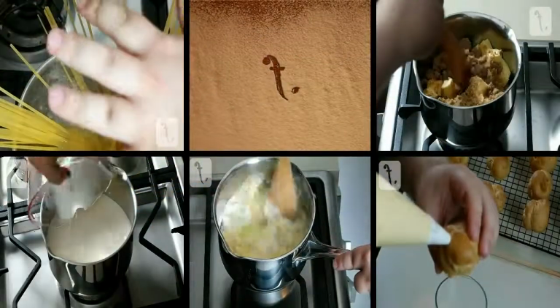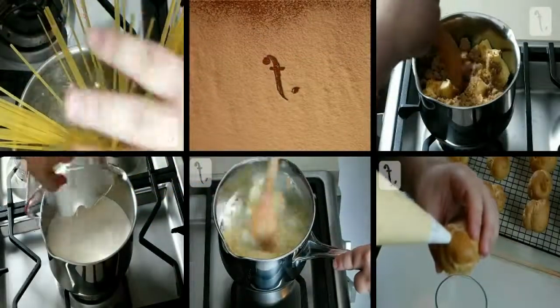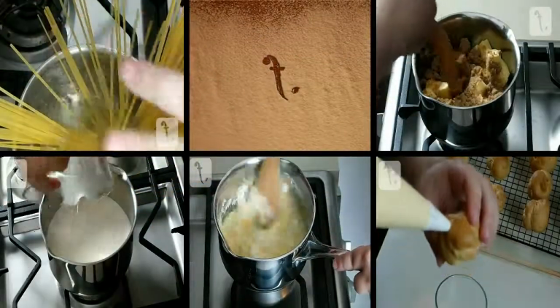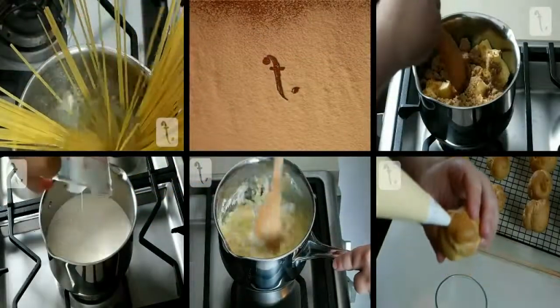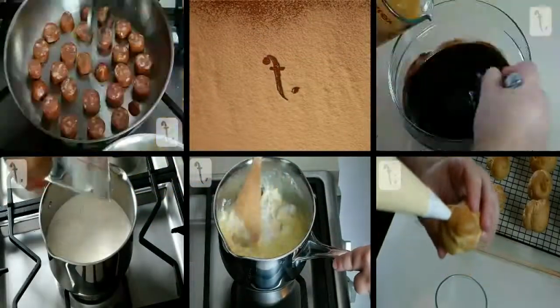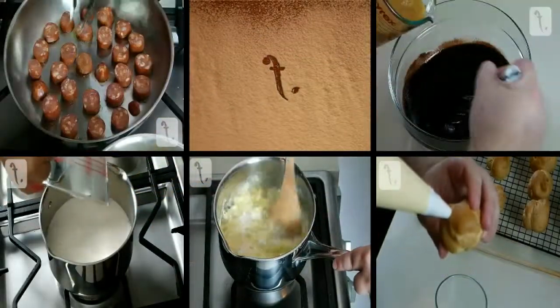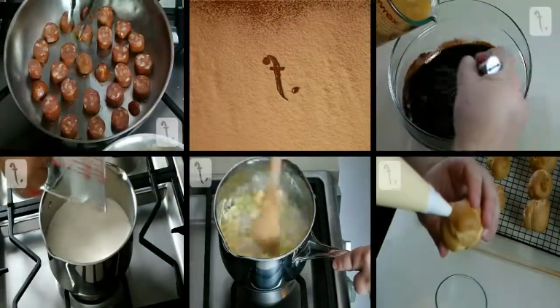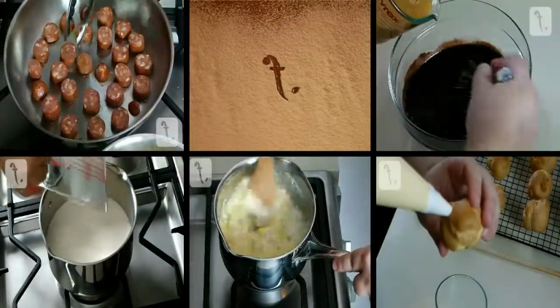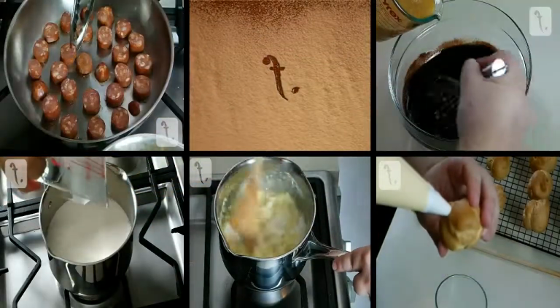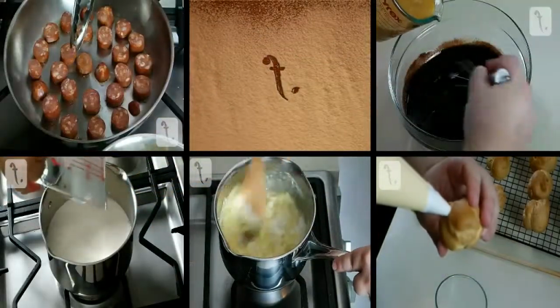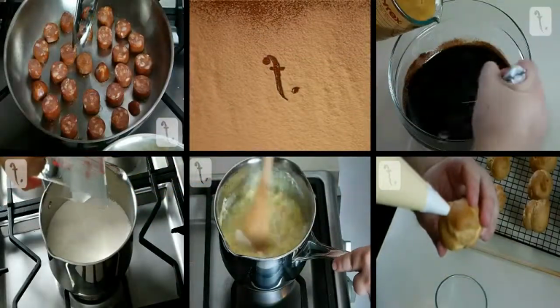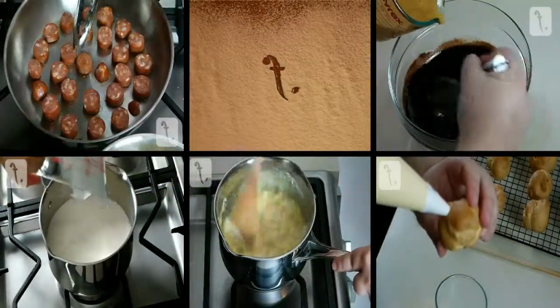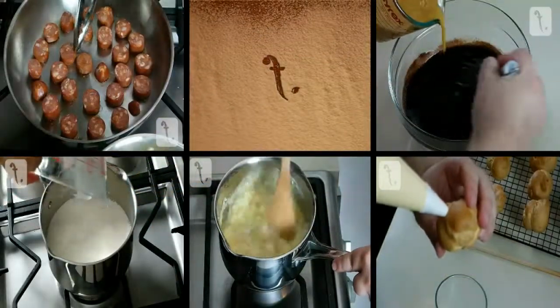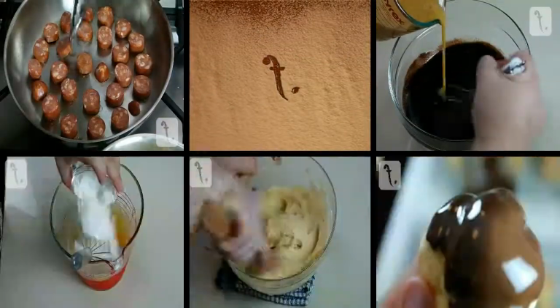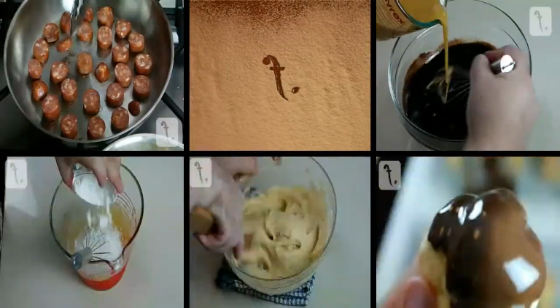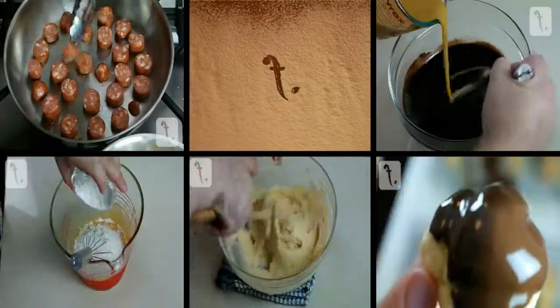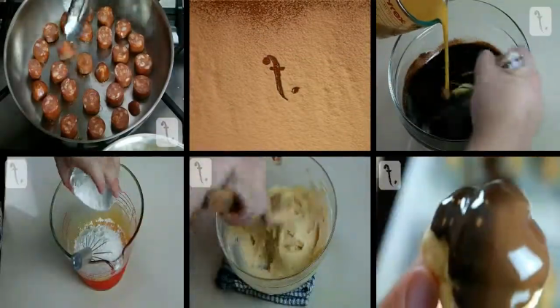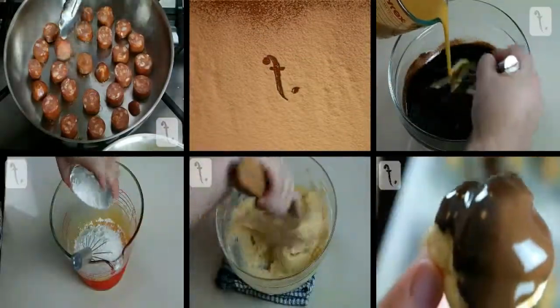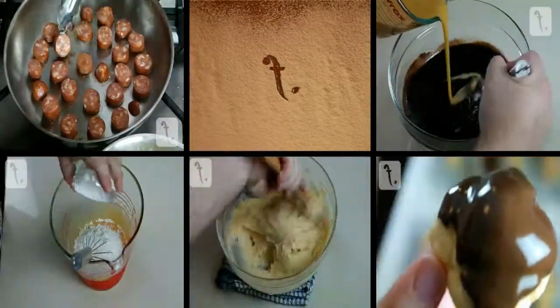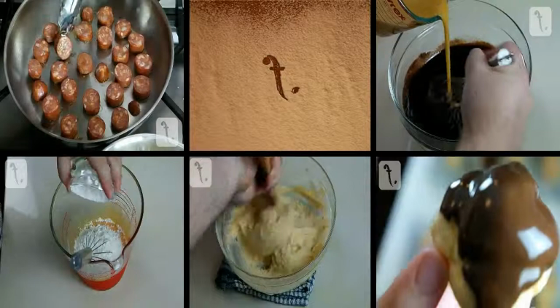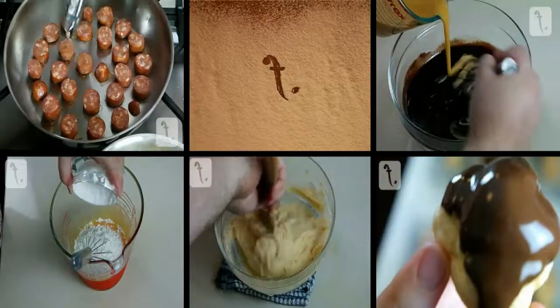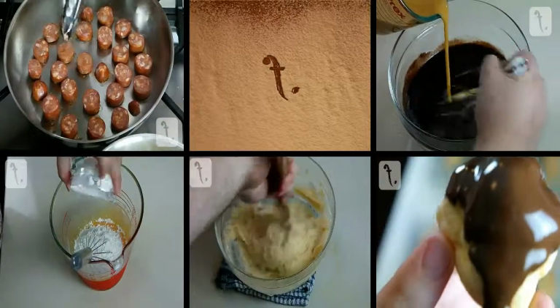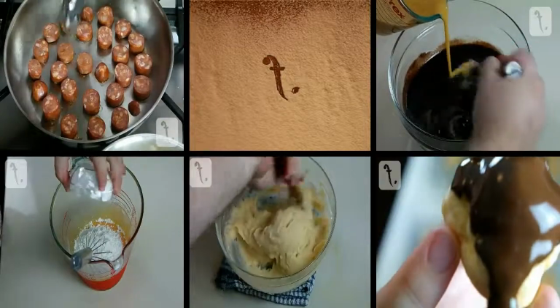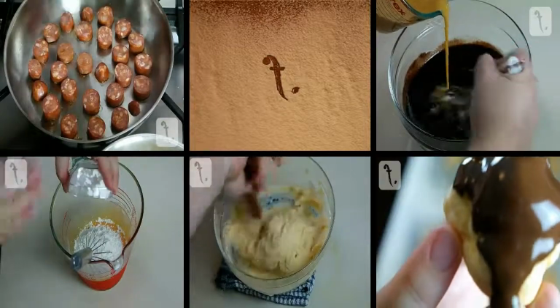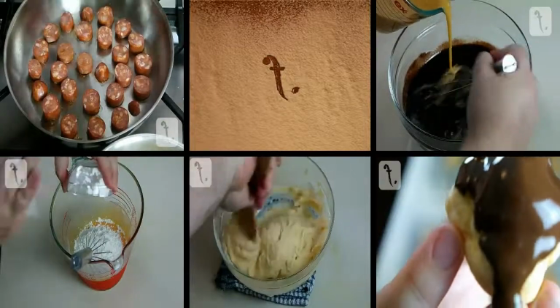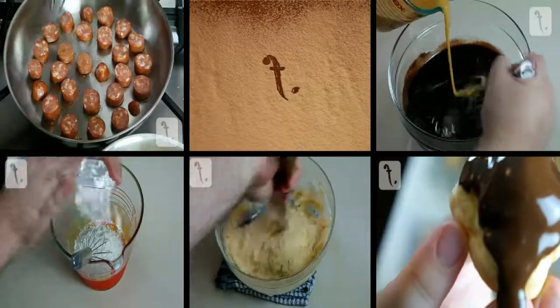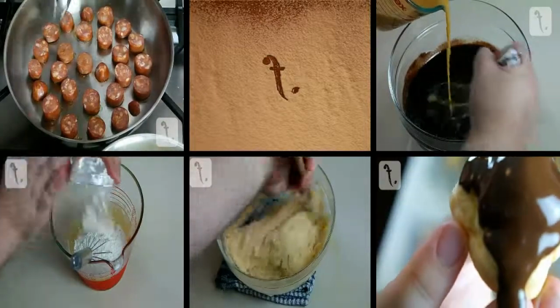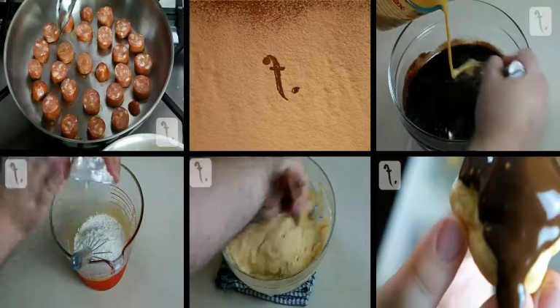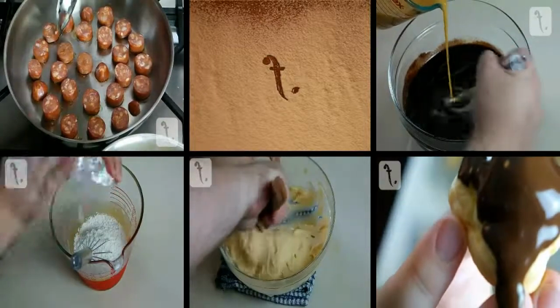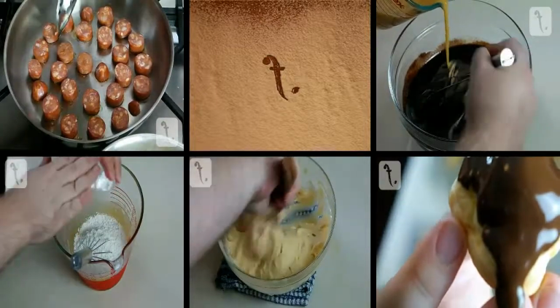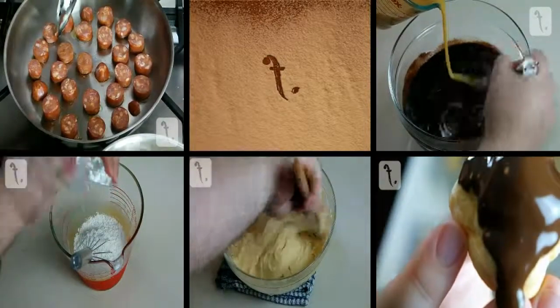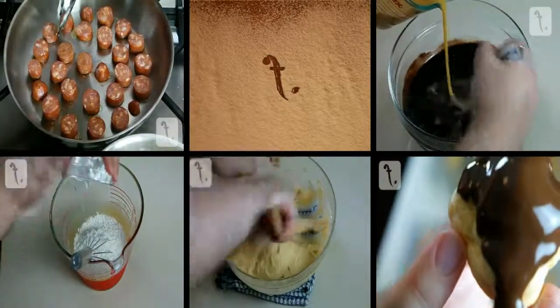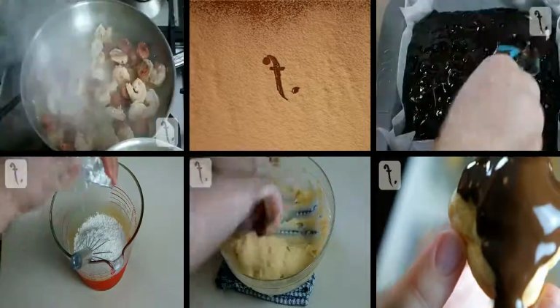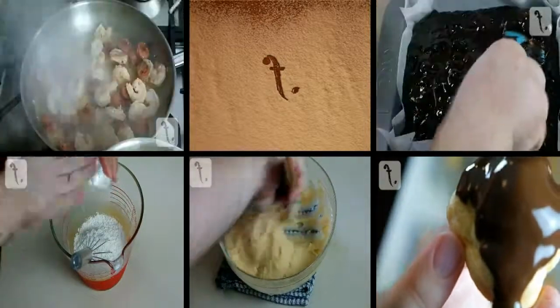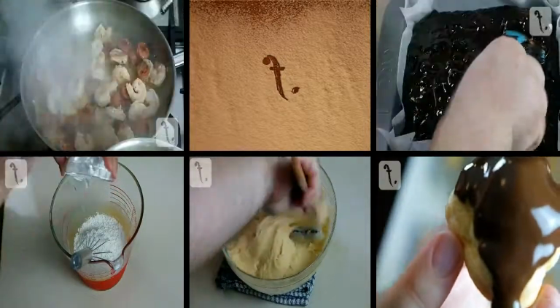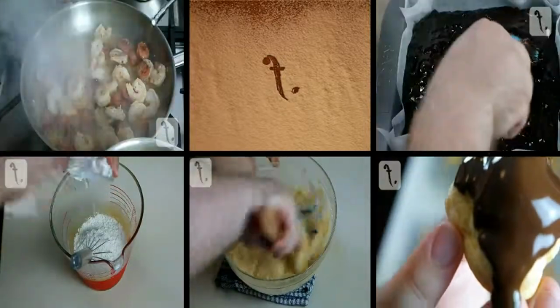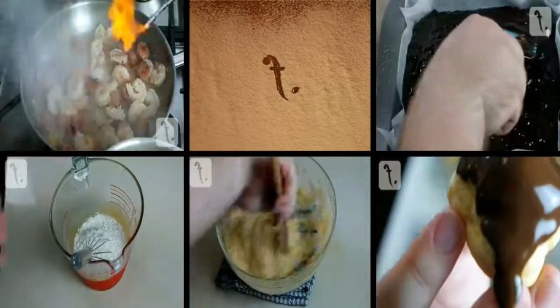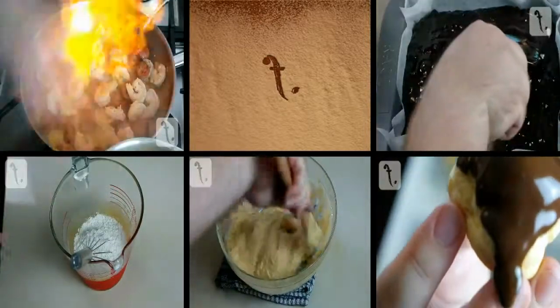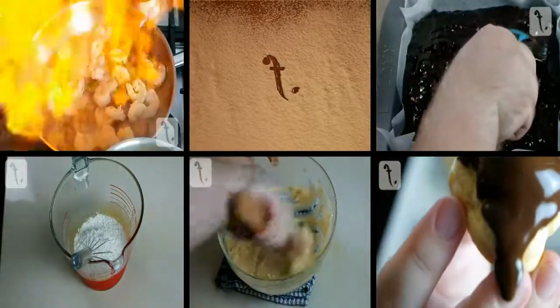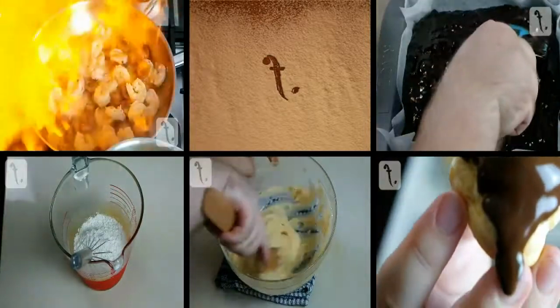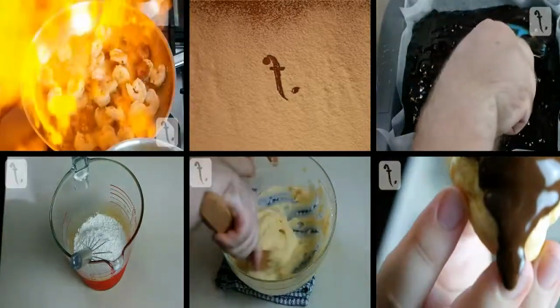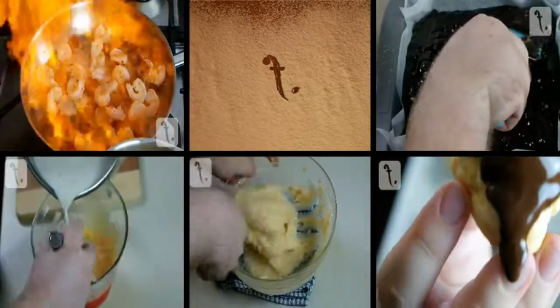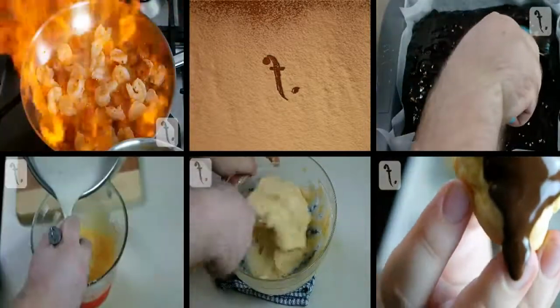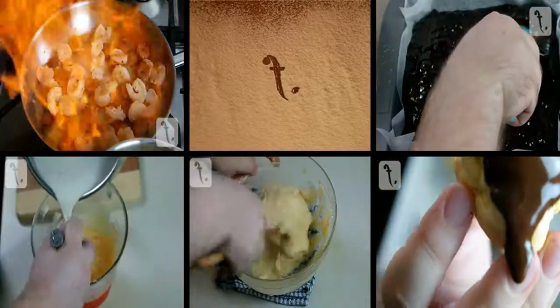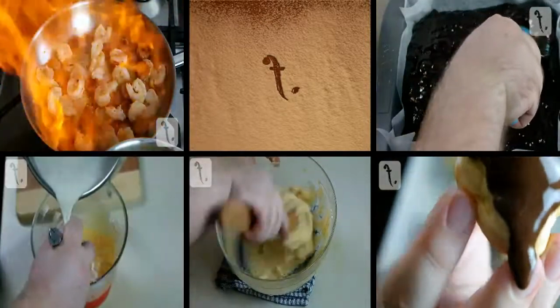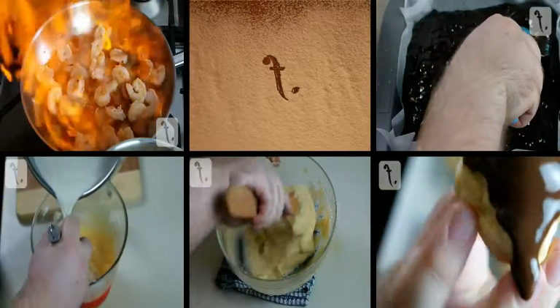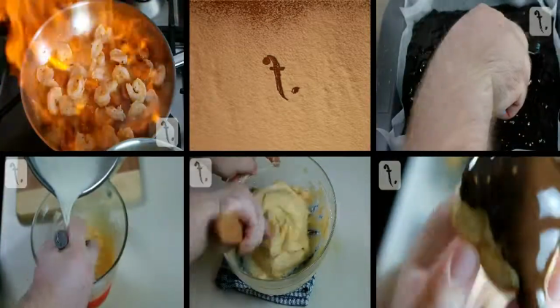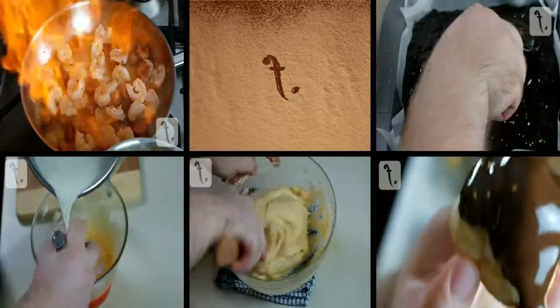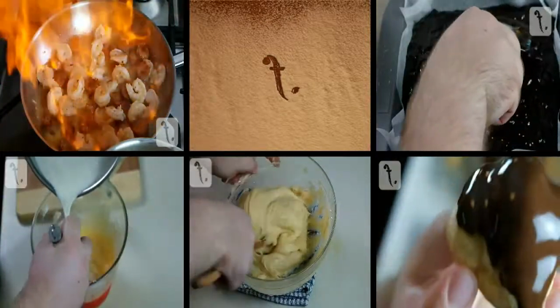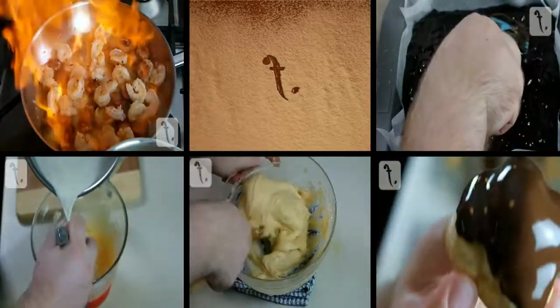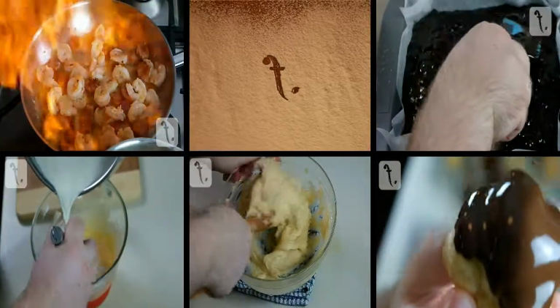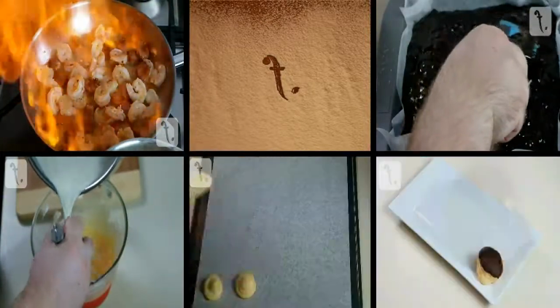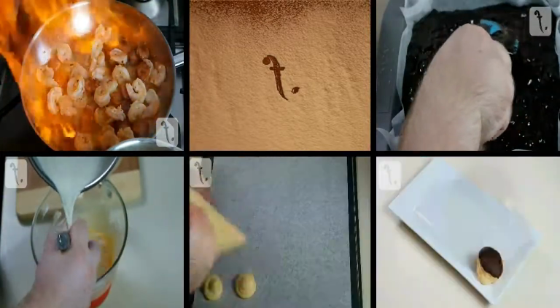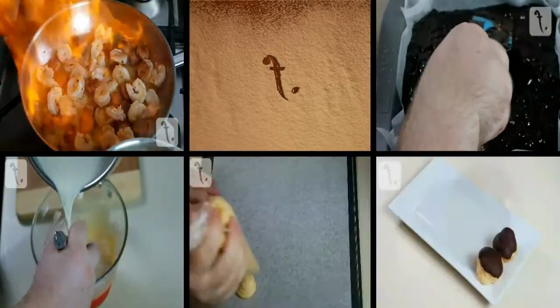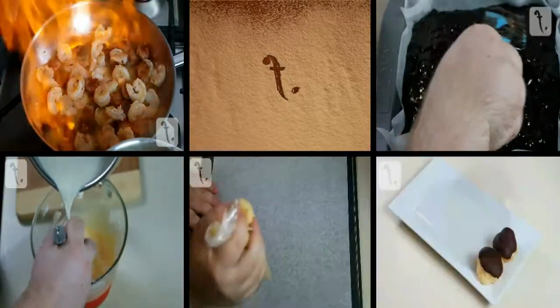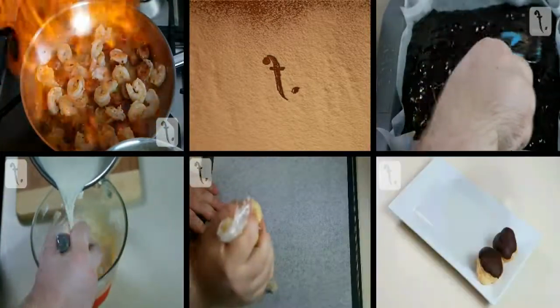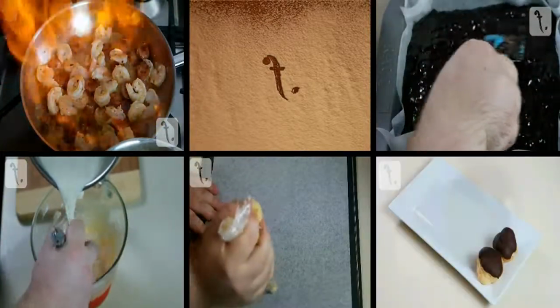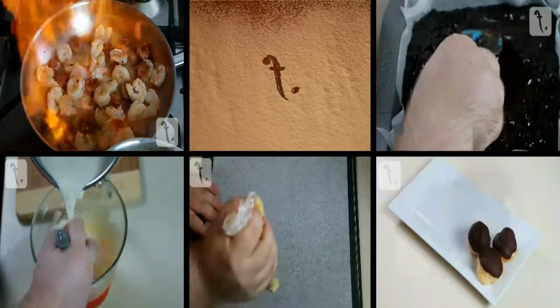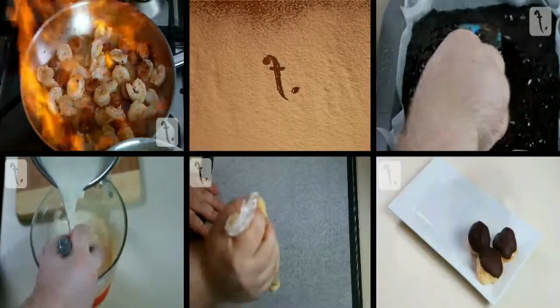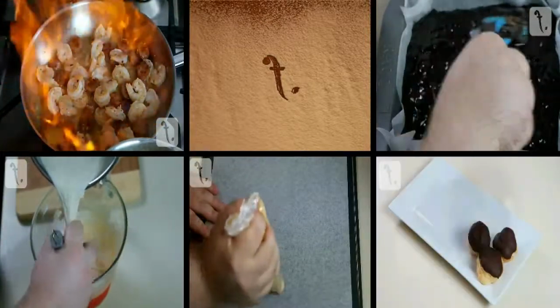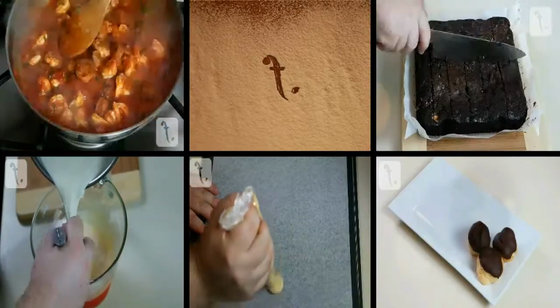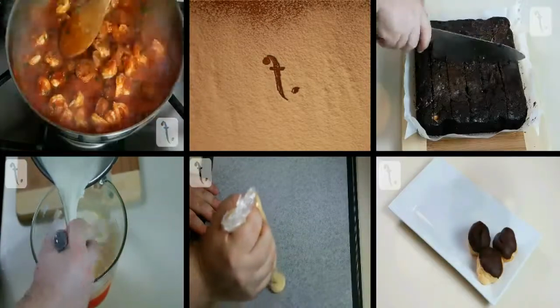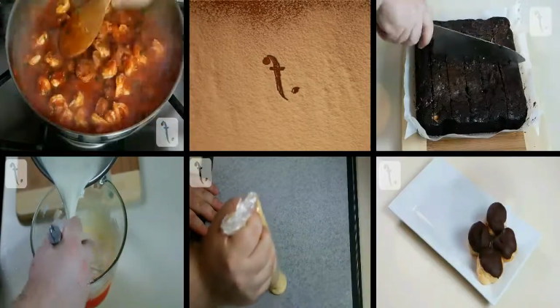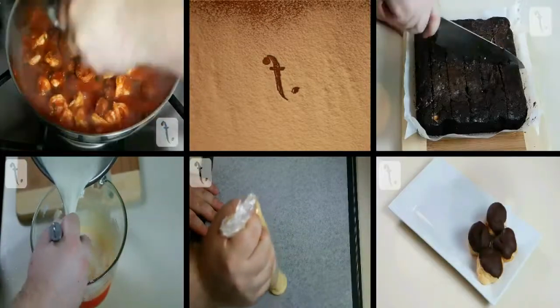Please click the boxes for some of my other recipes. And if you like what you see, subscribe and stay tuned for more.